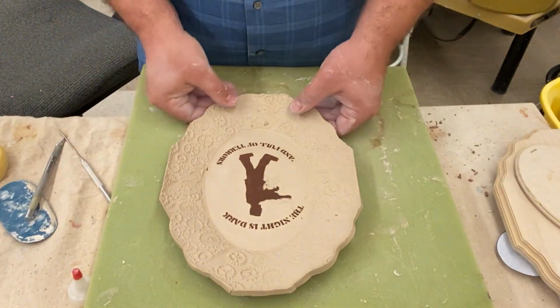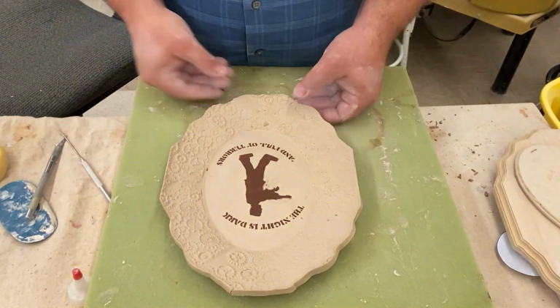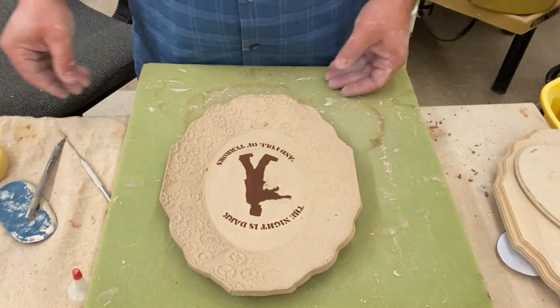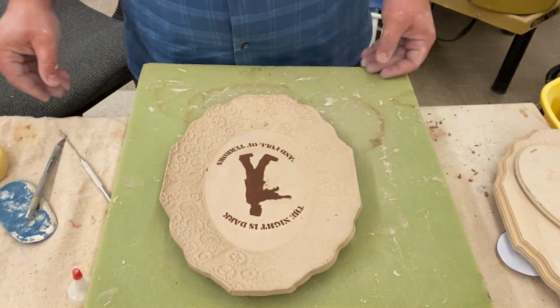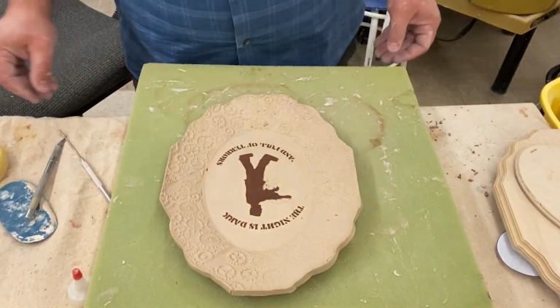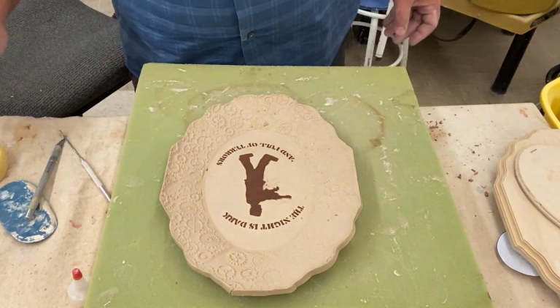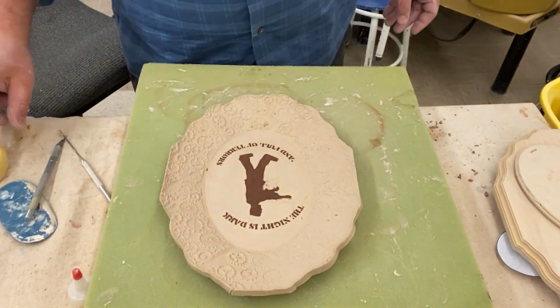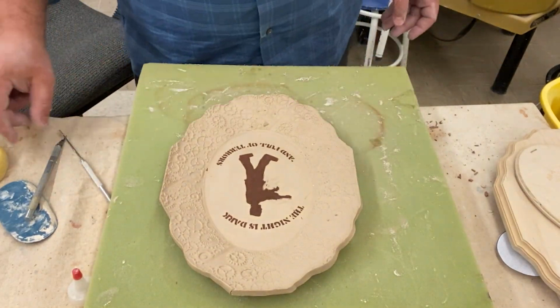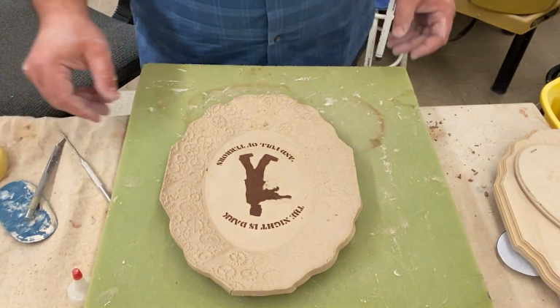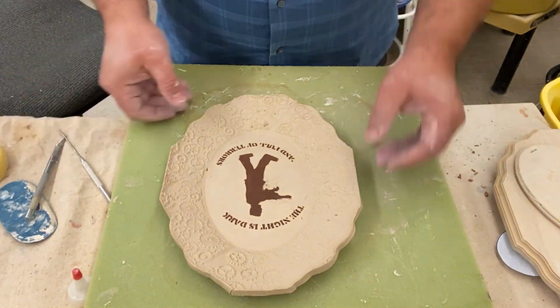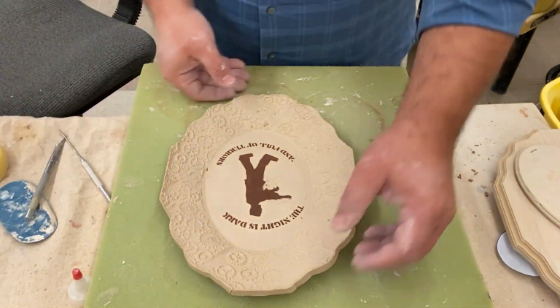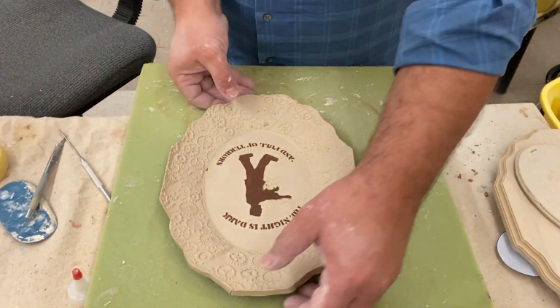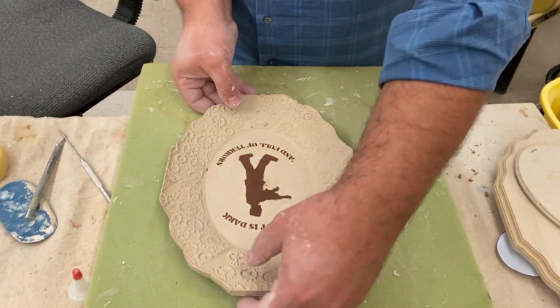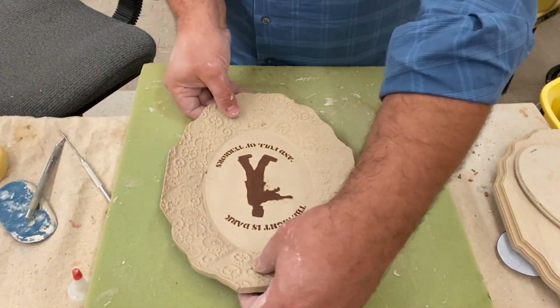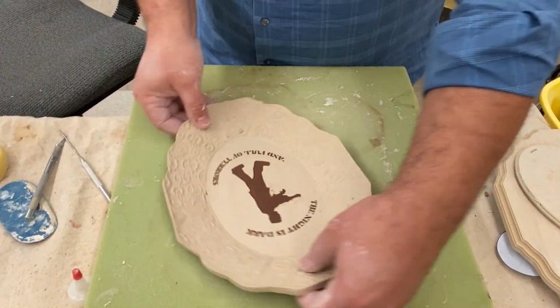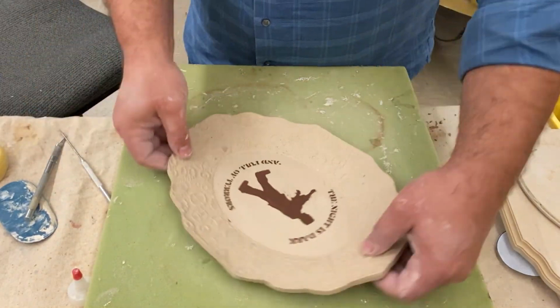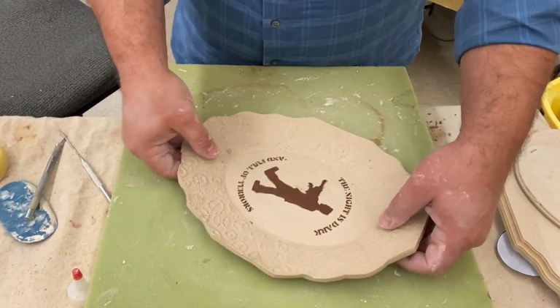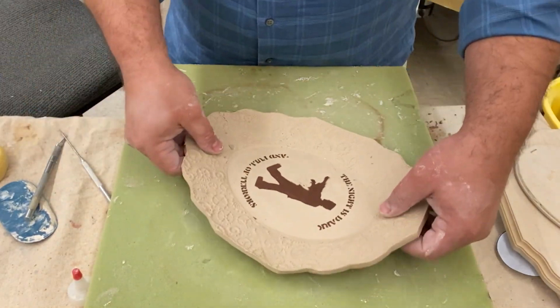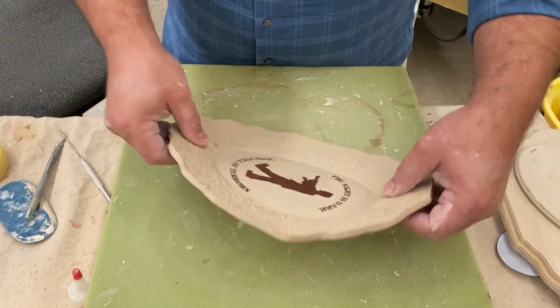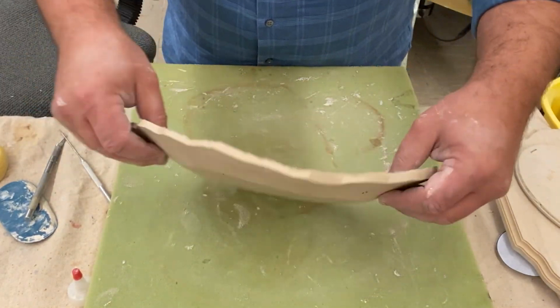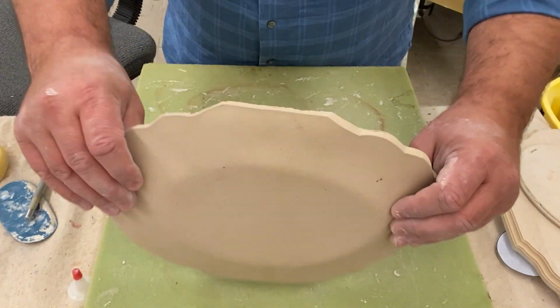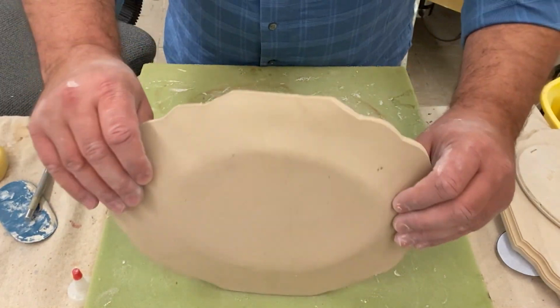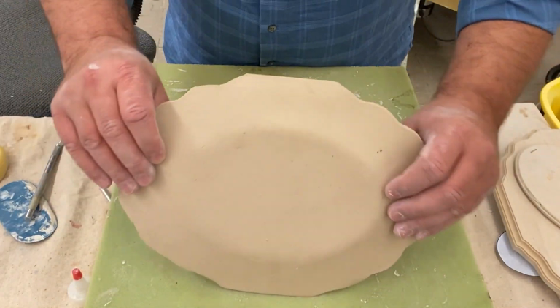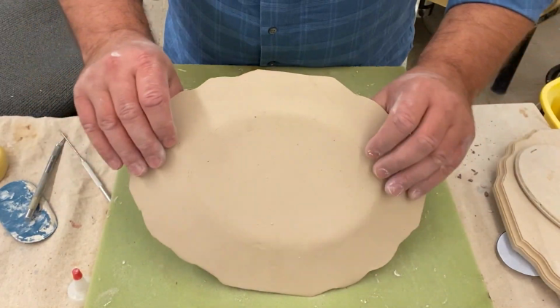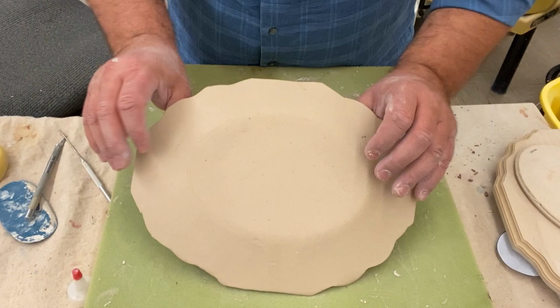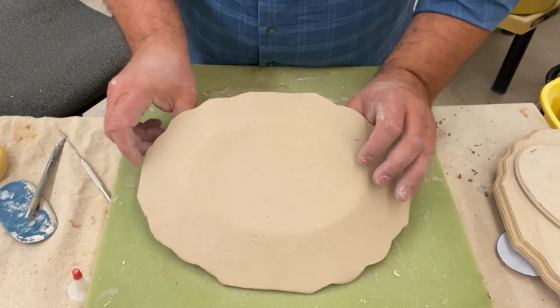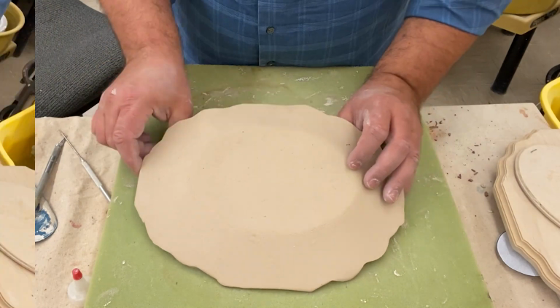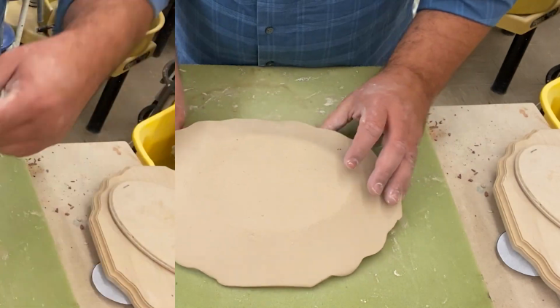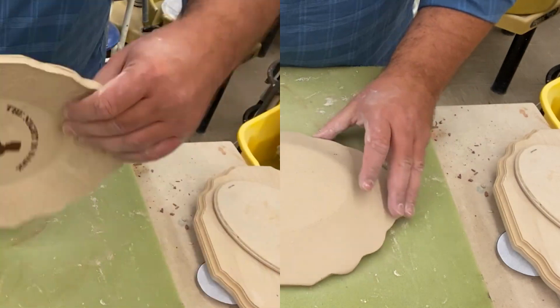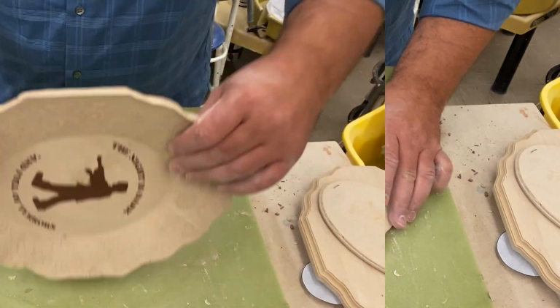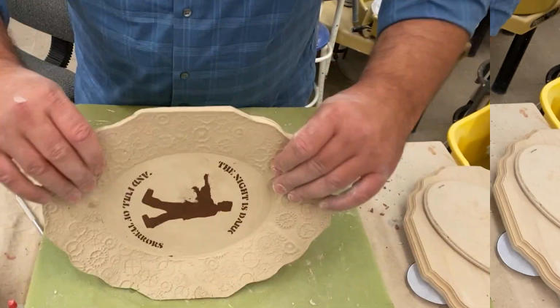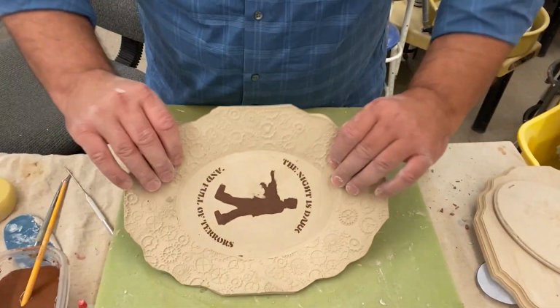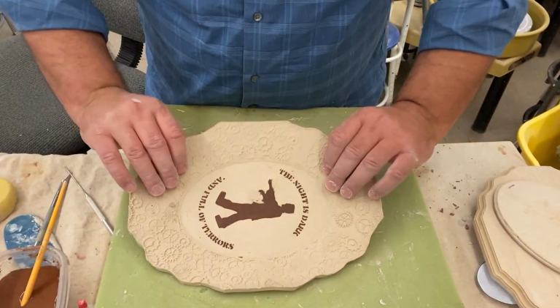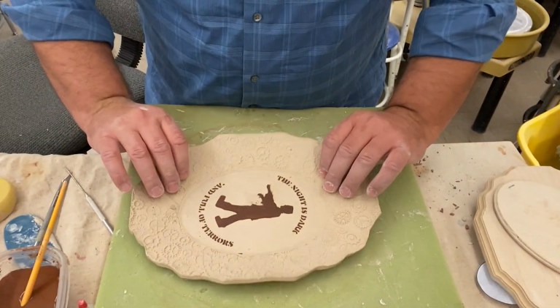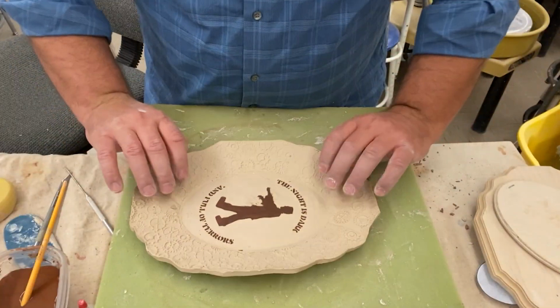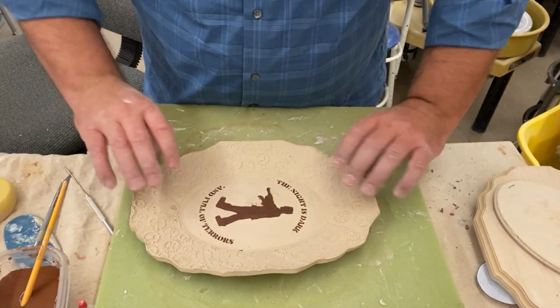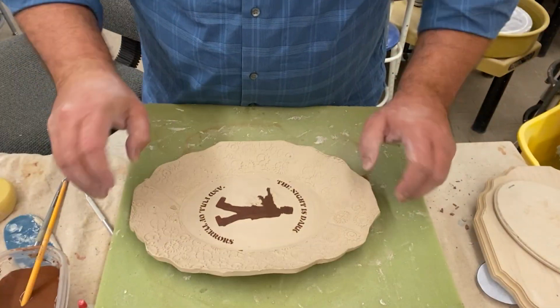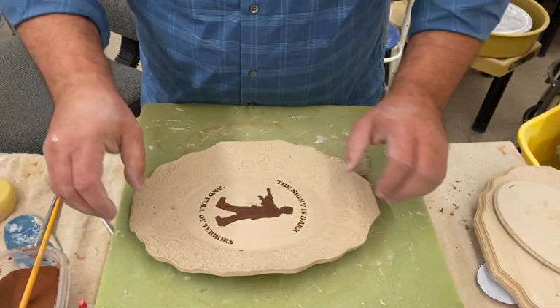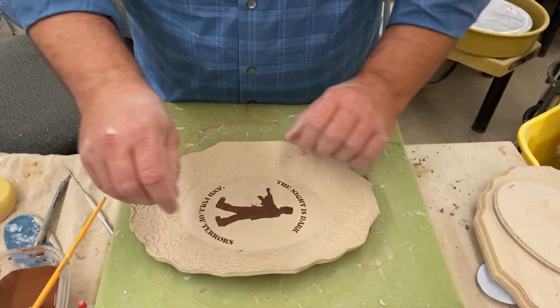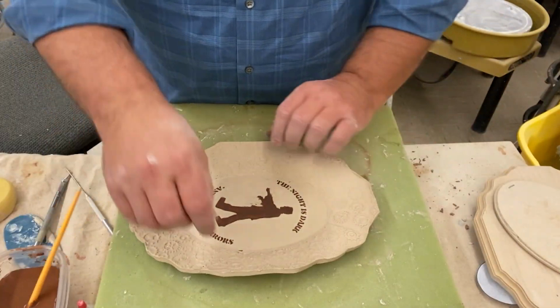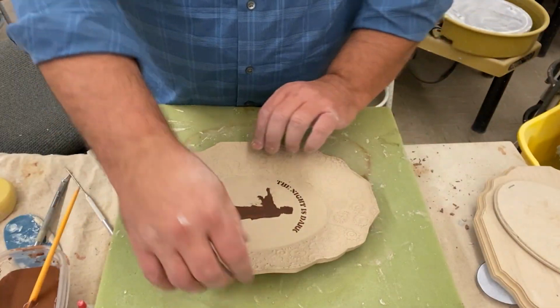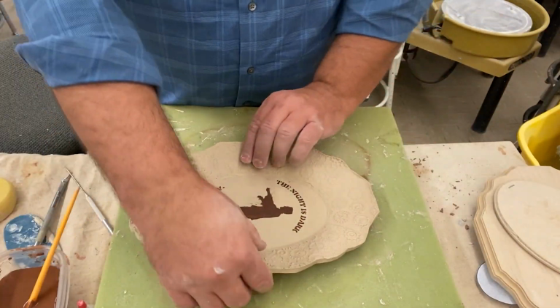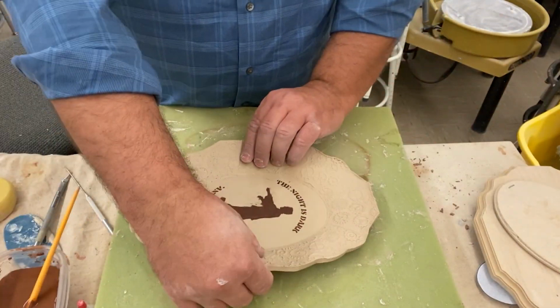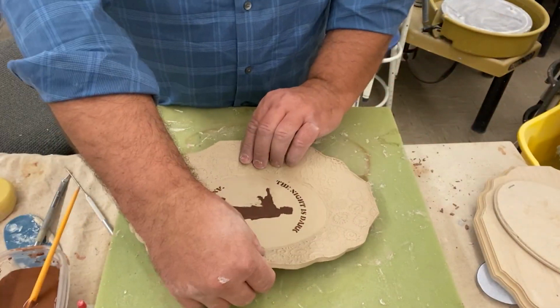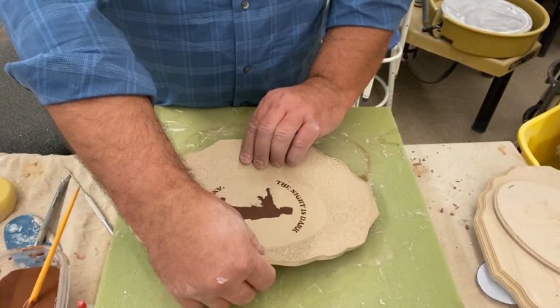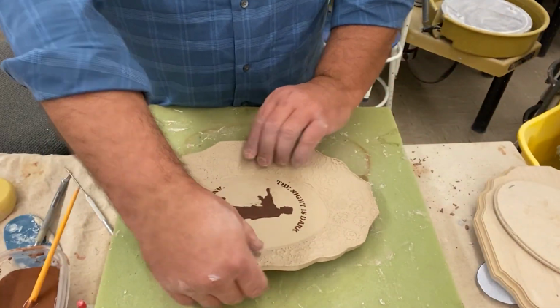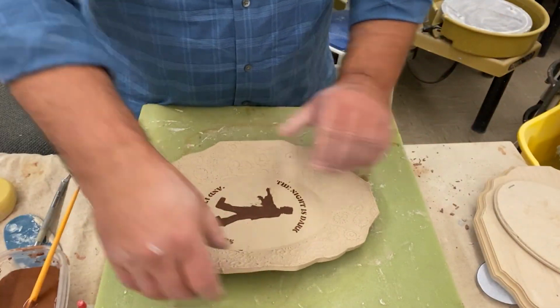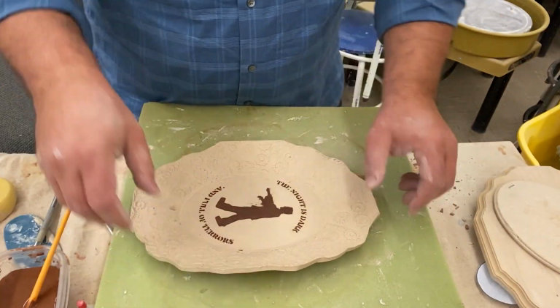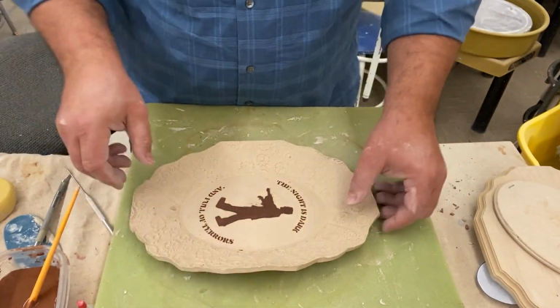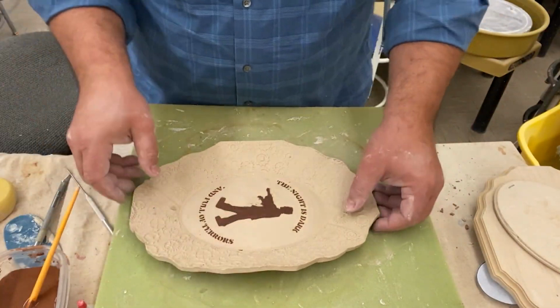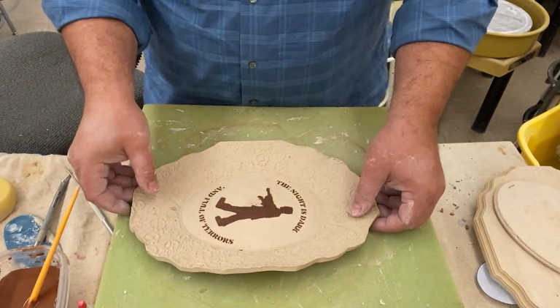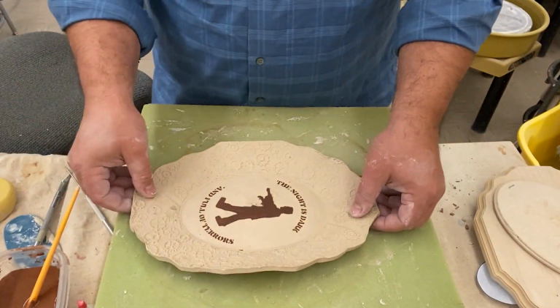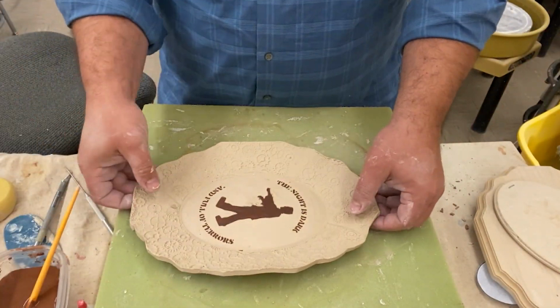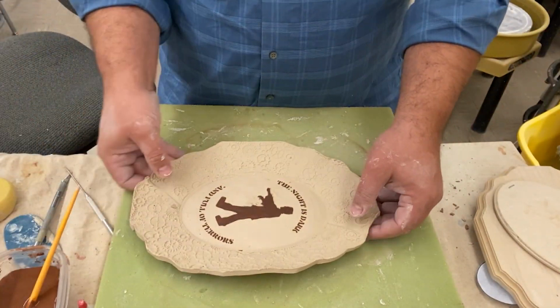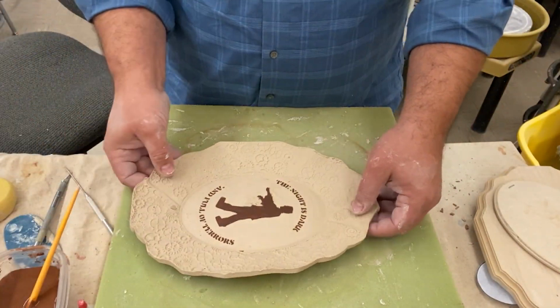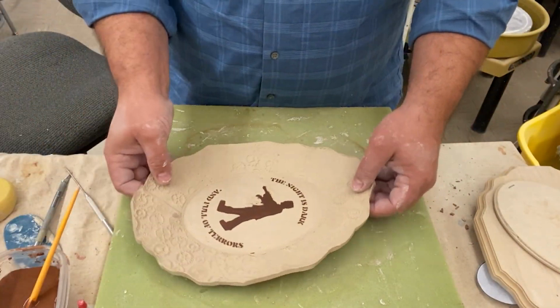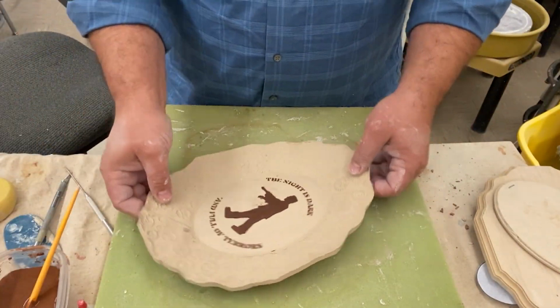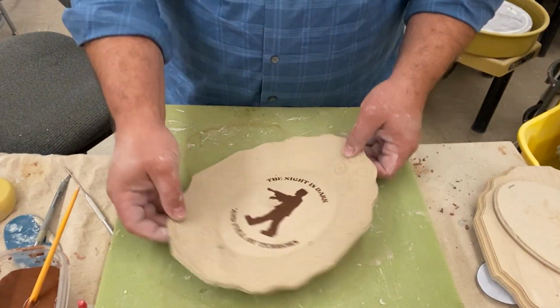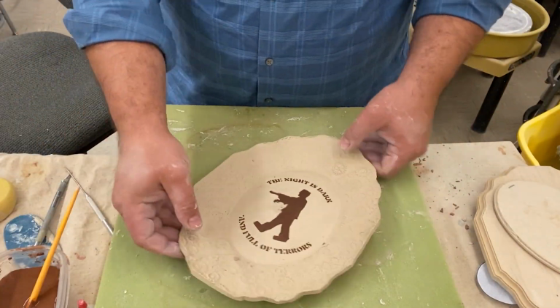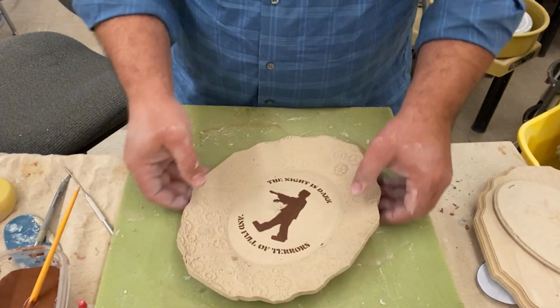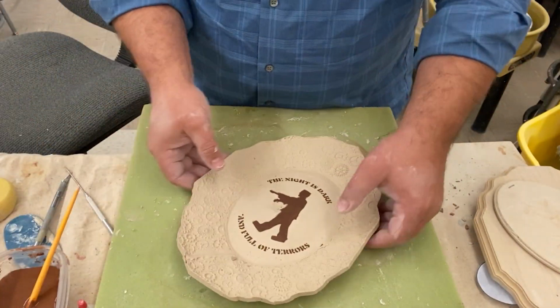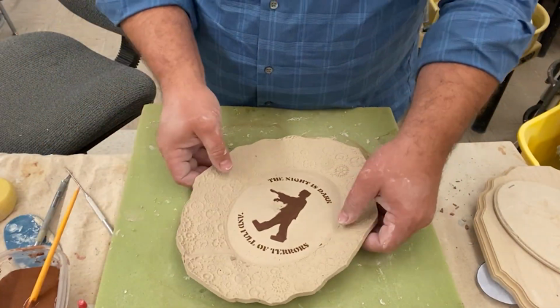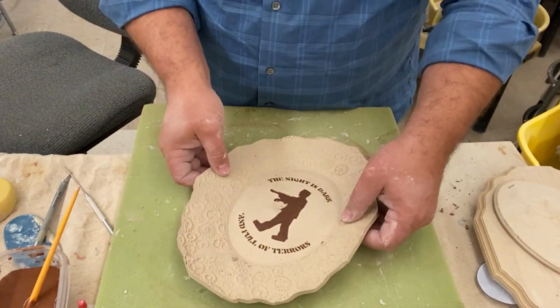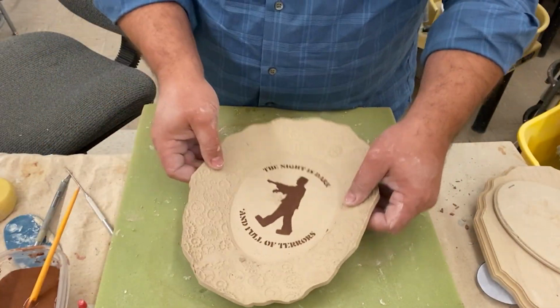I flip the plate over to check on the edge and smooth any cracks that I find. And here is my finished plate.